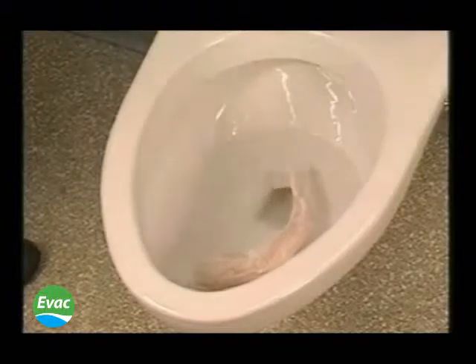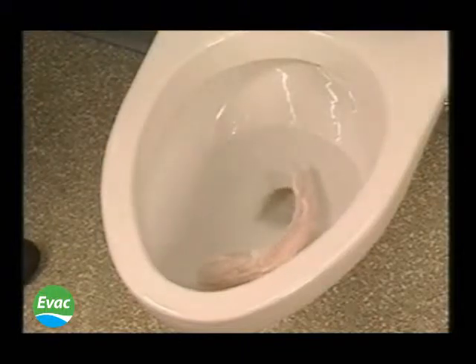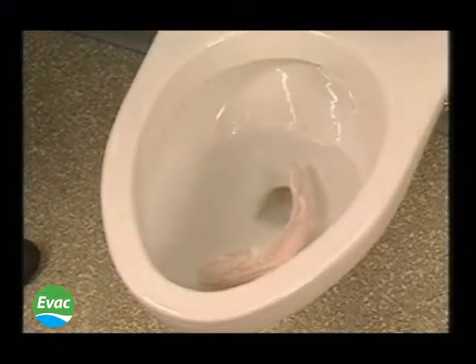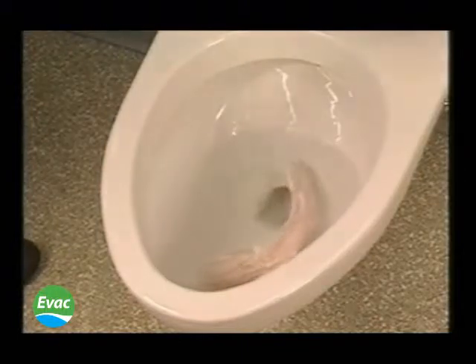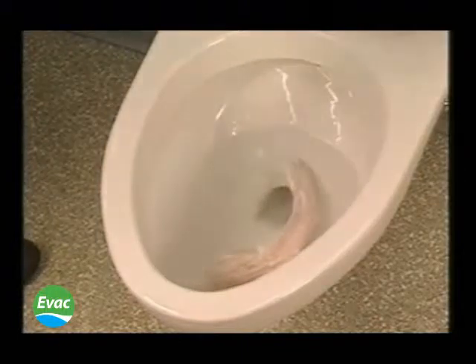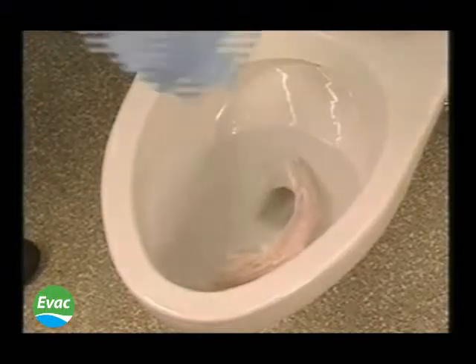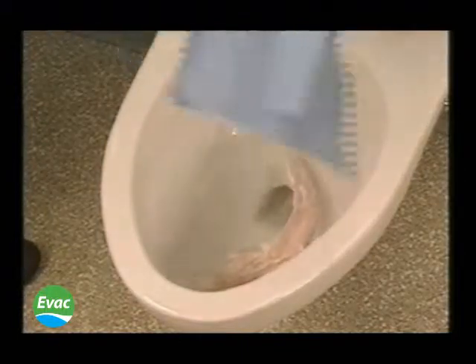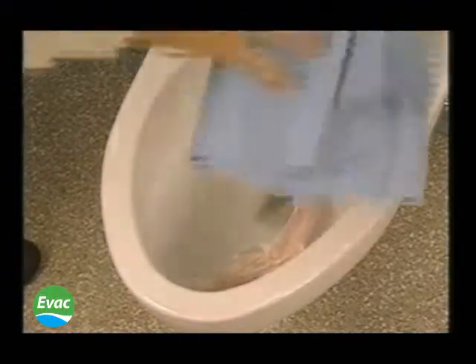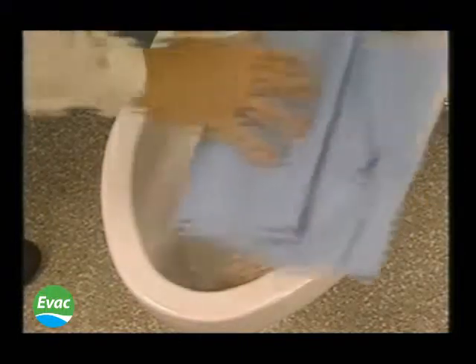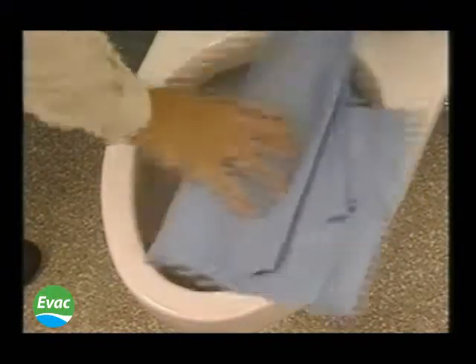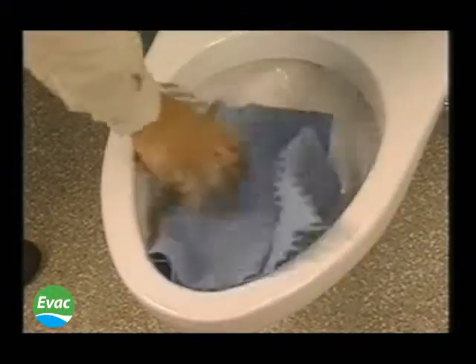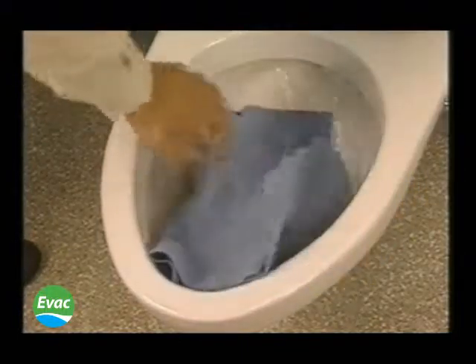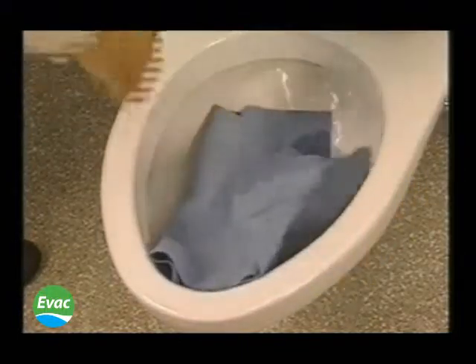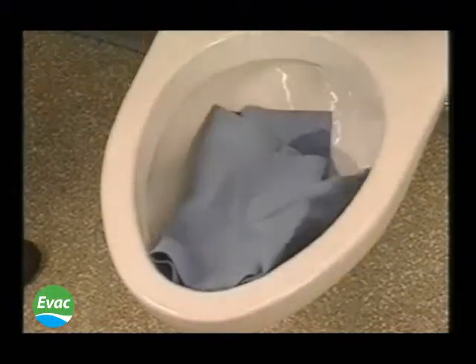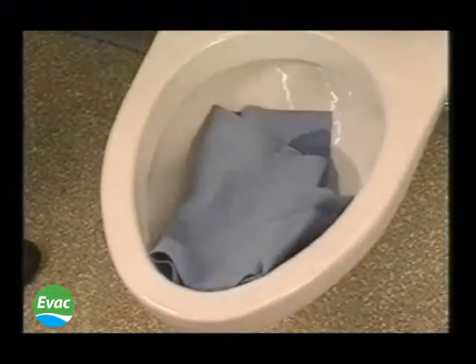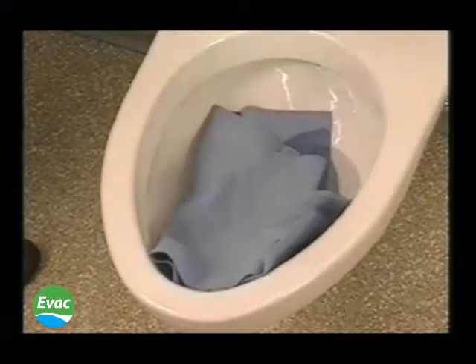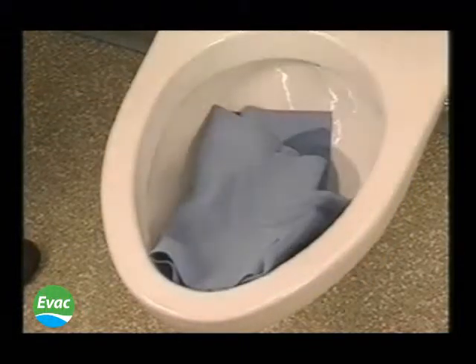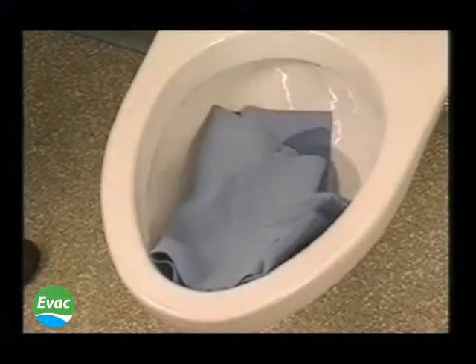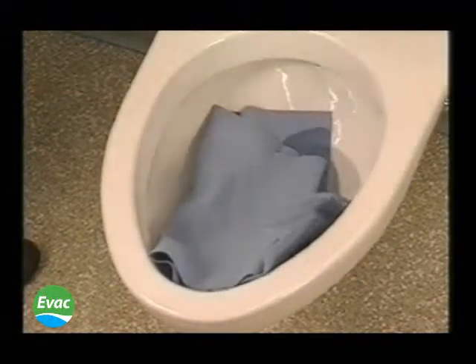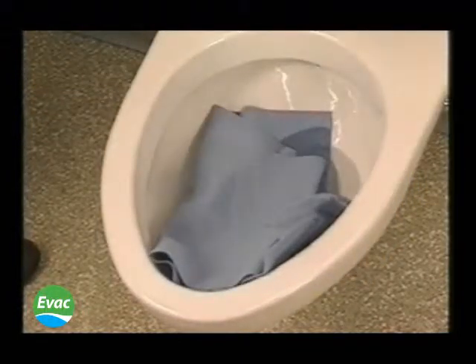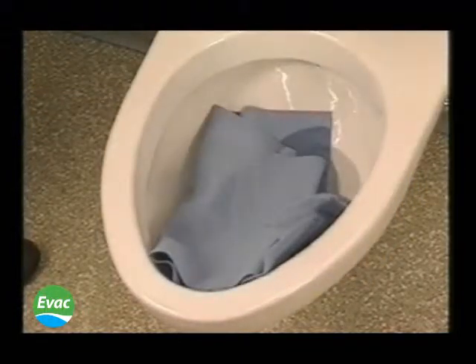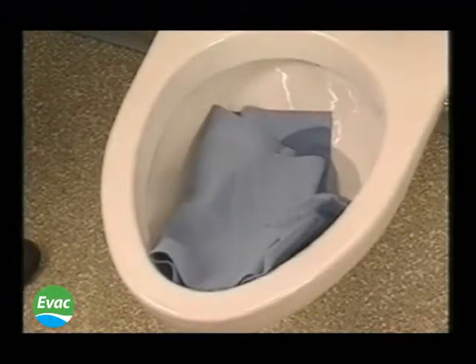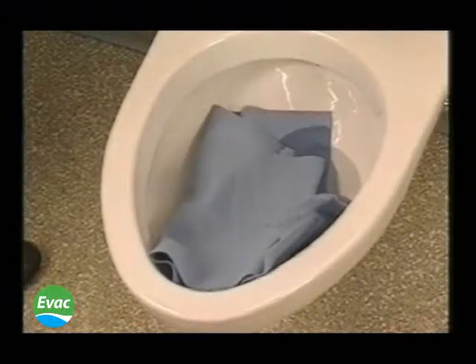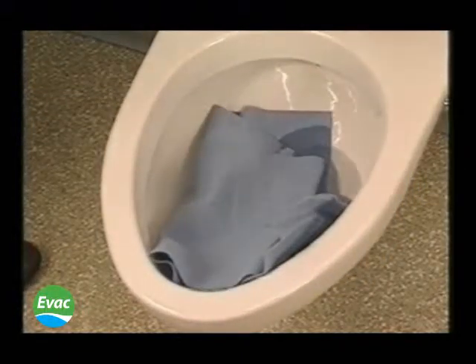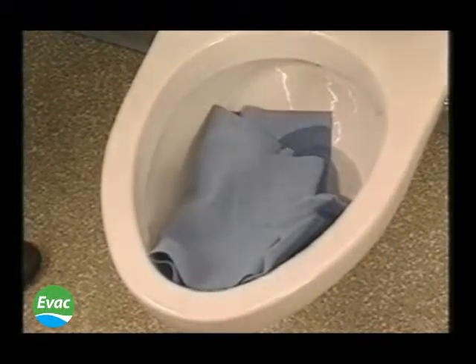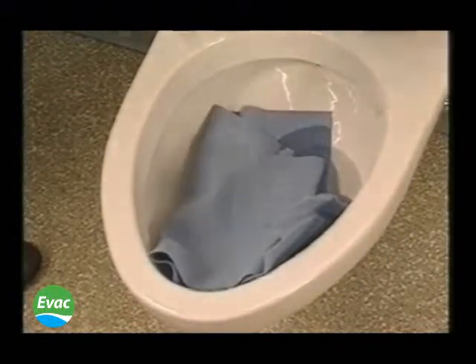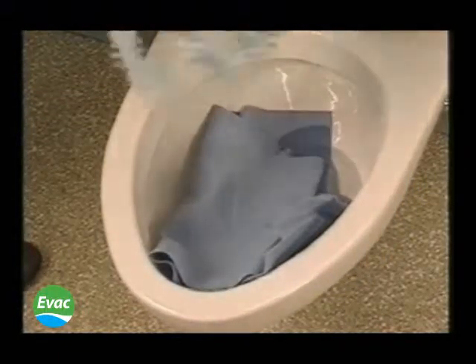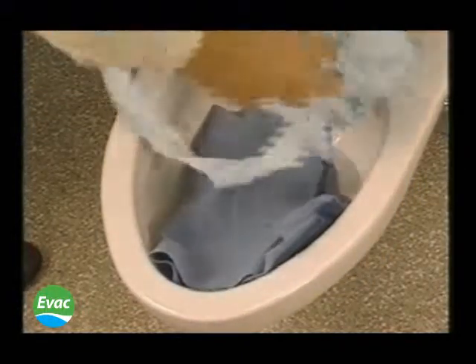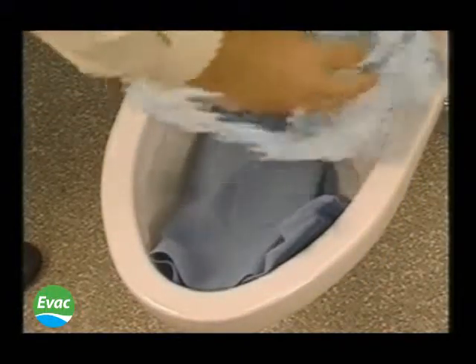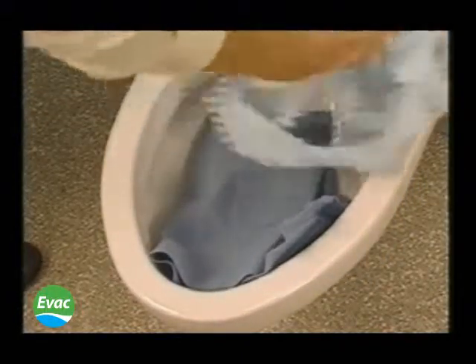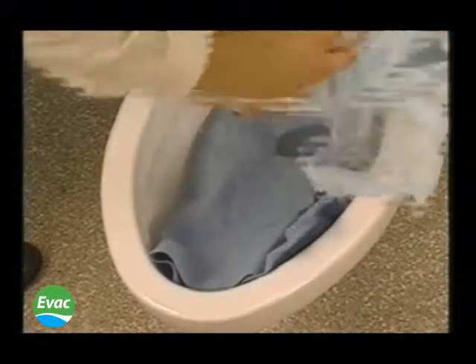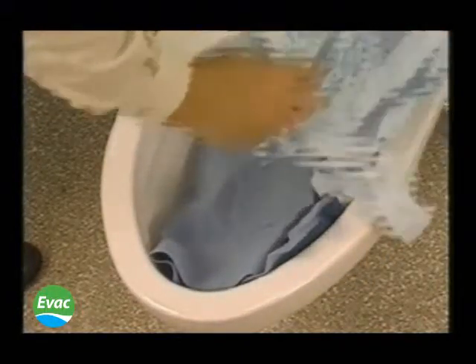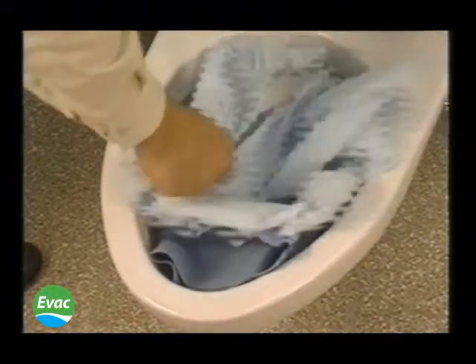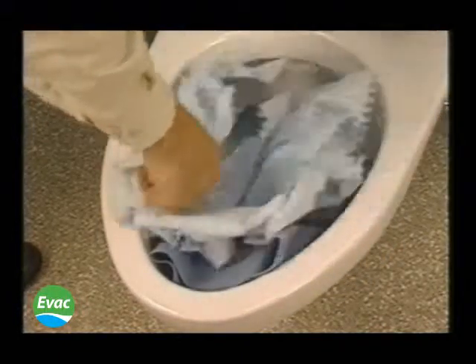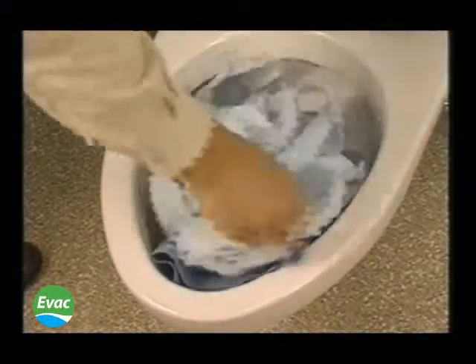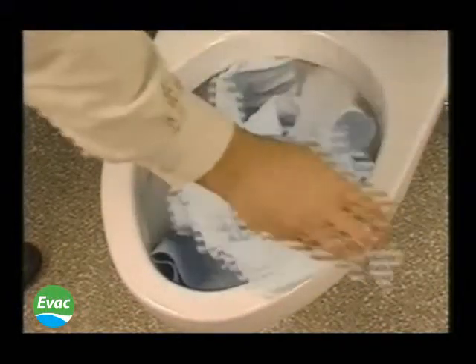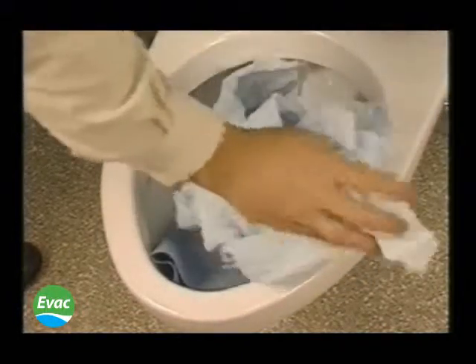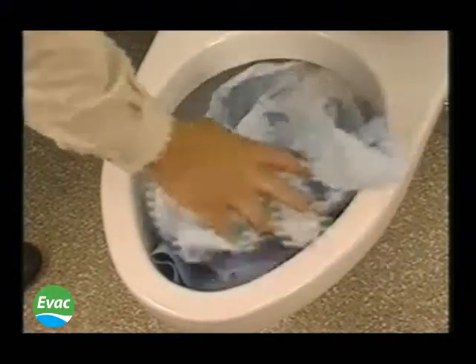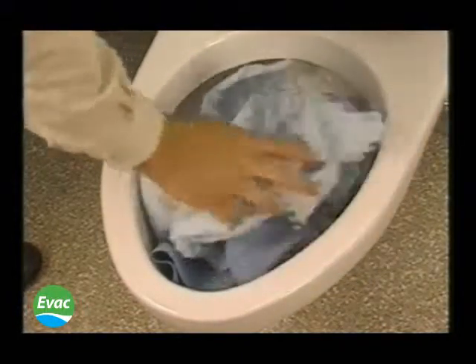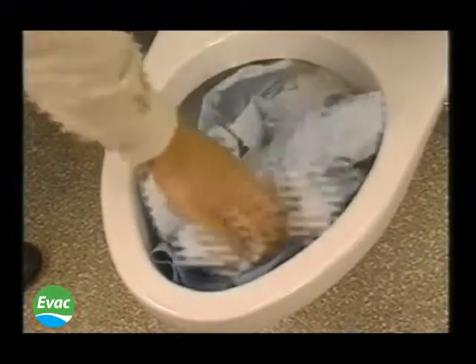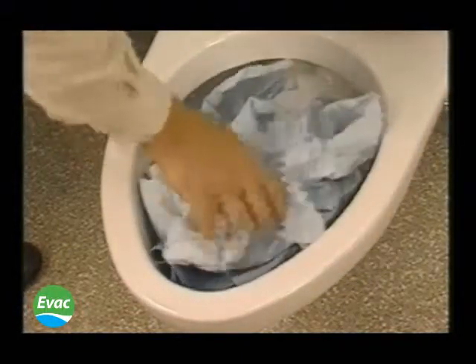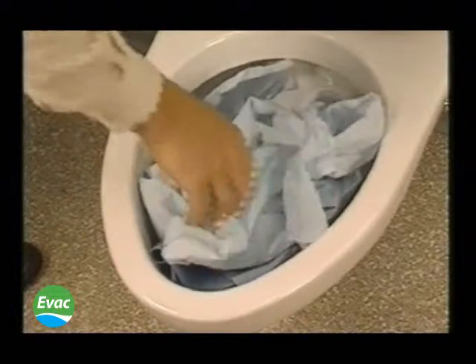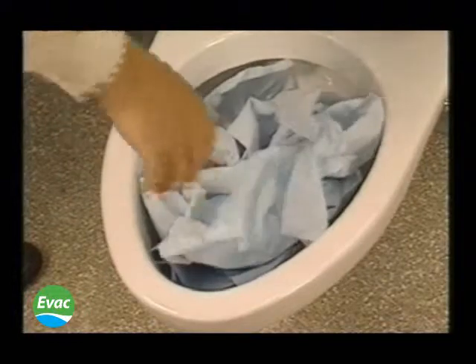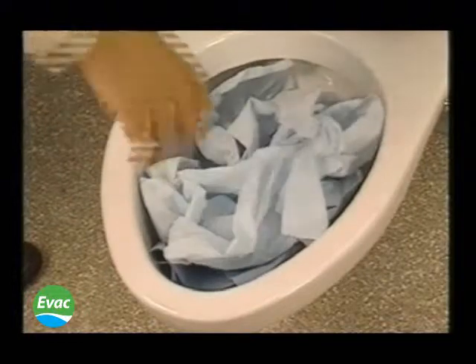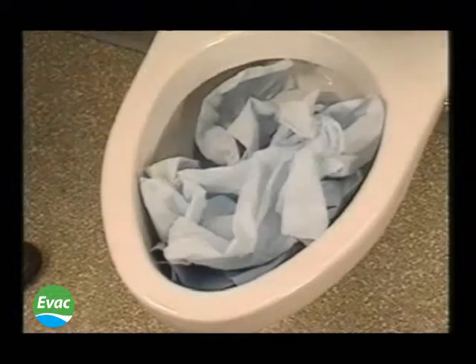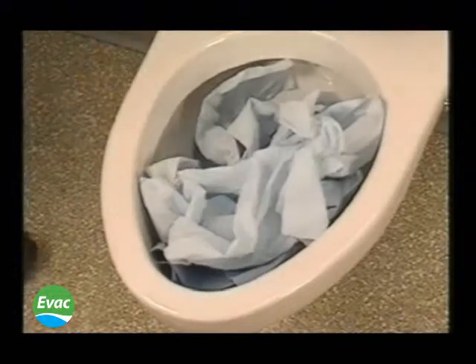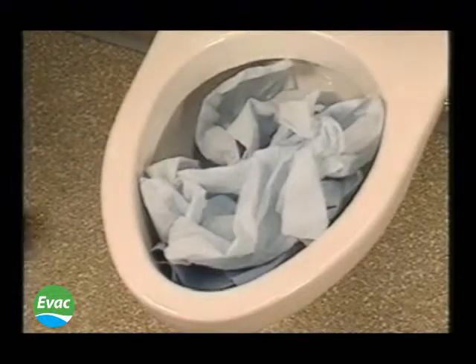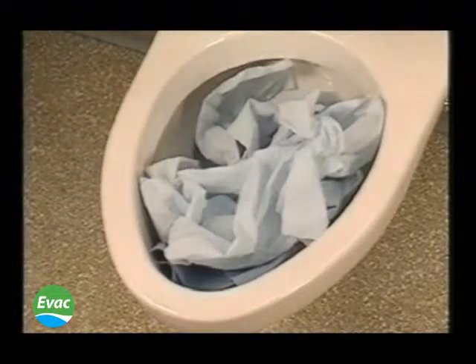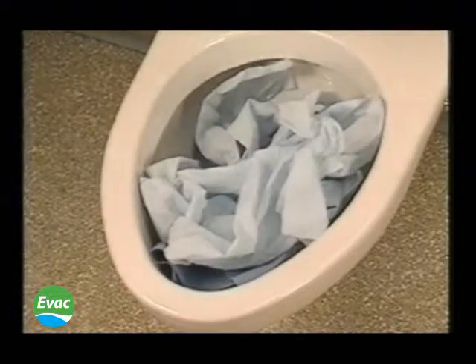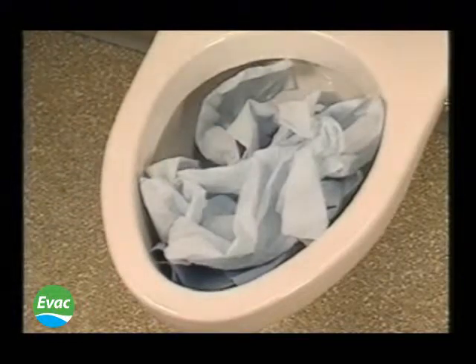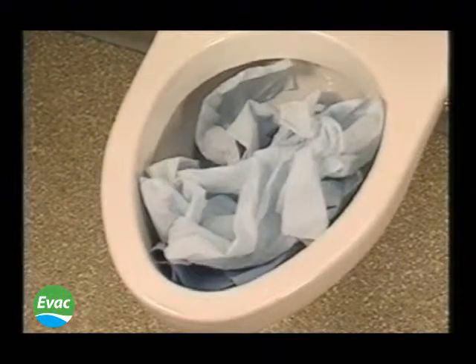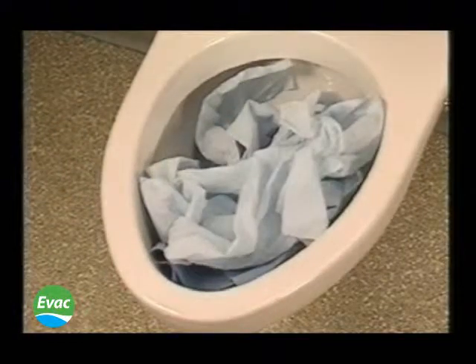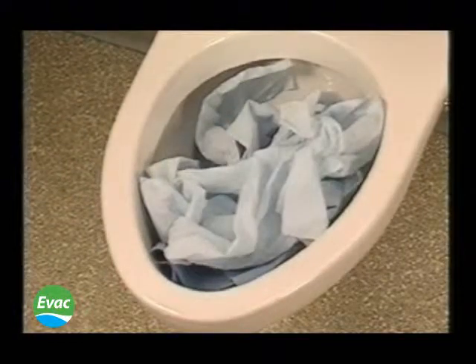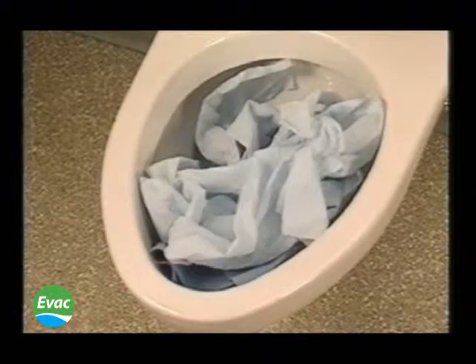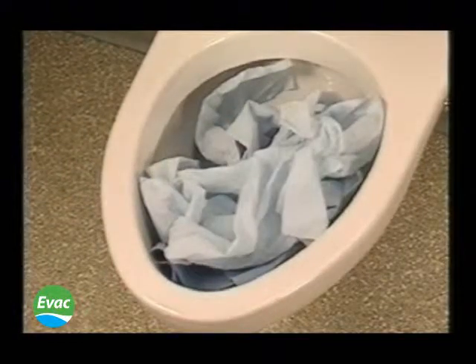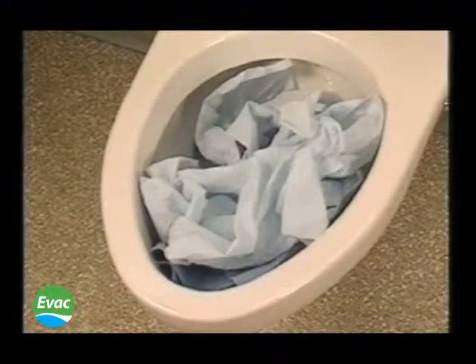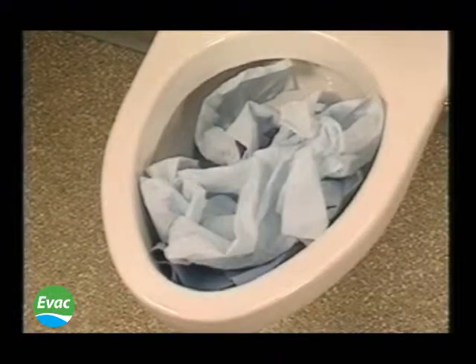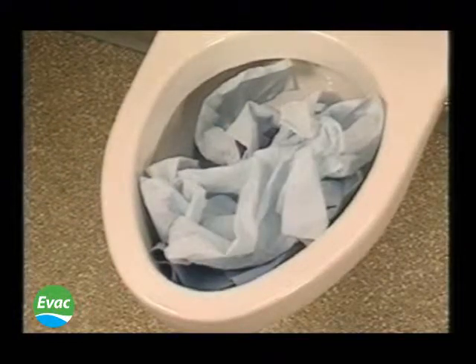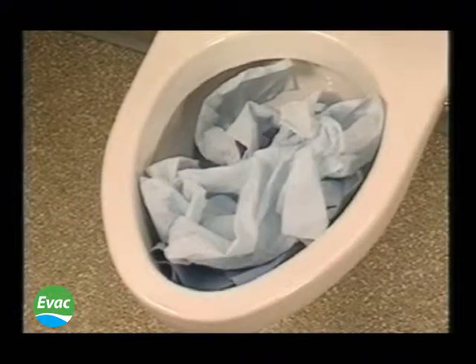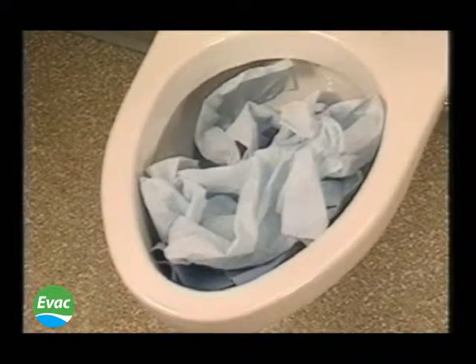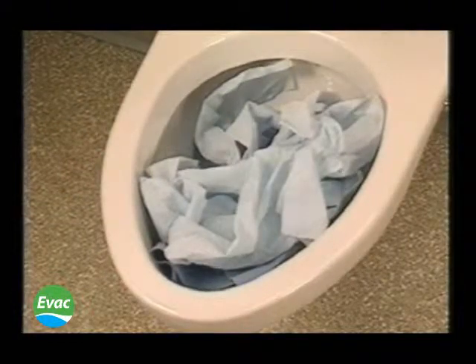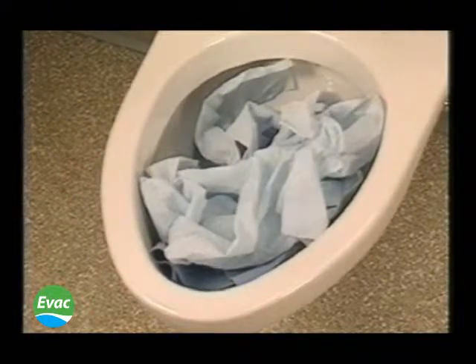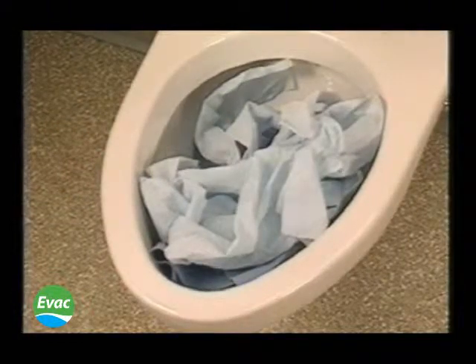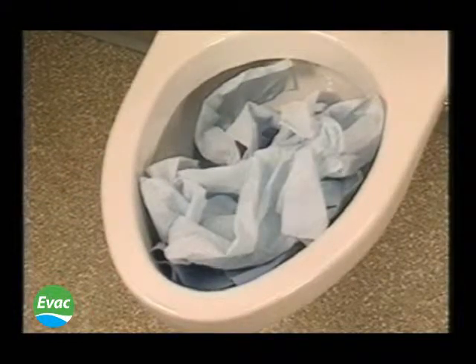And finally, a sanitary napkin, paper towels, and toilet paper all at the same time.